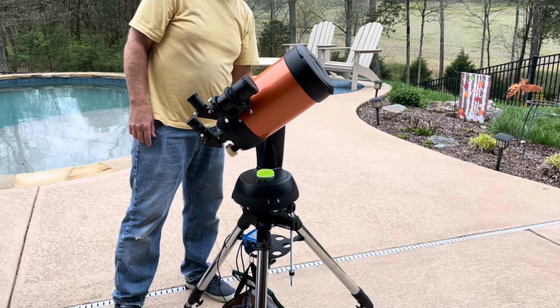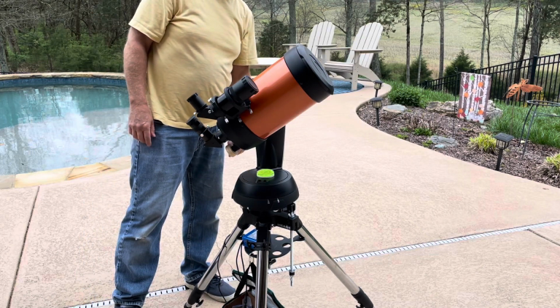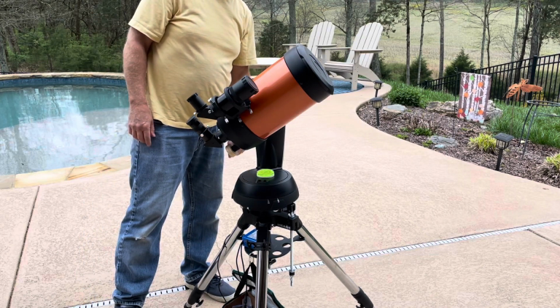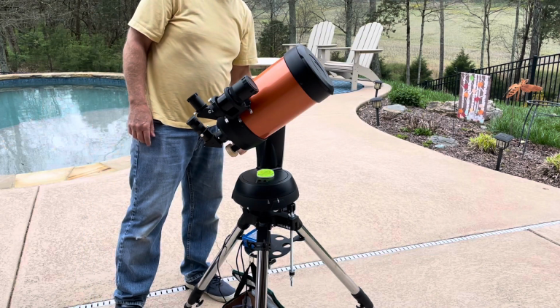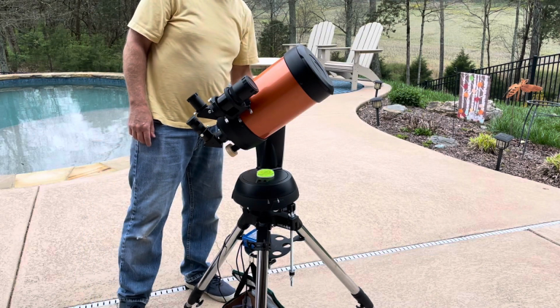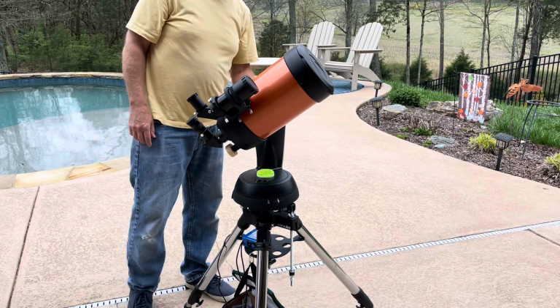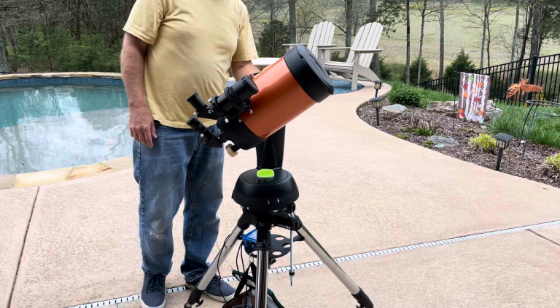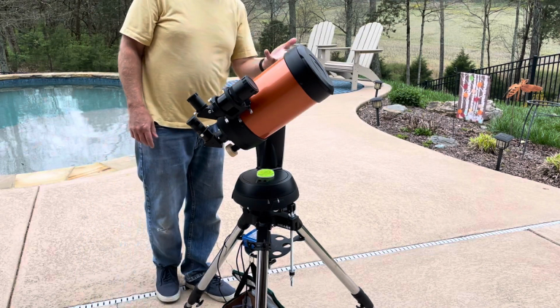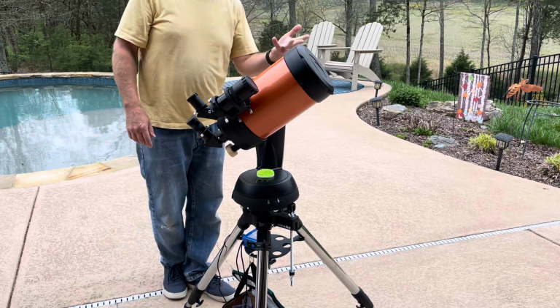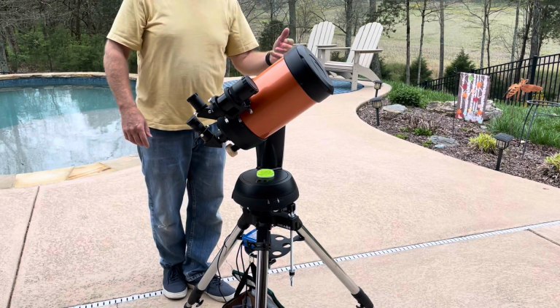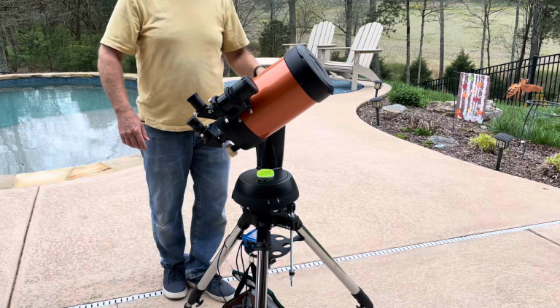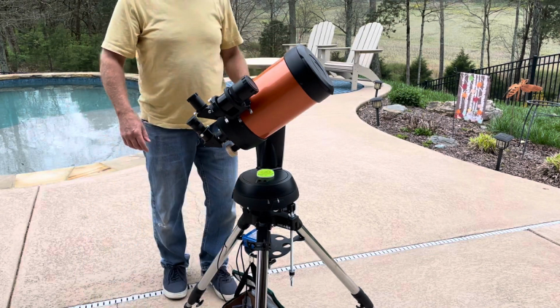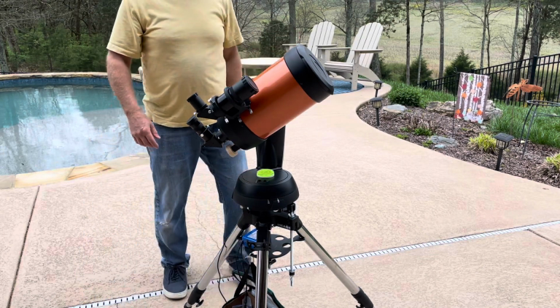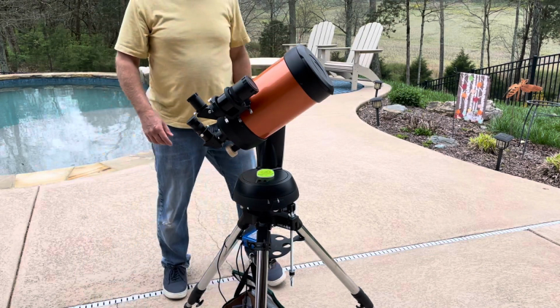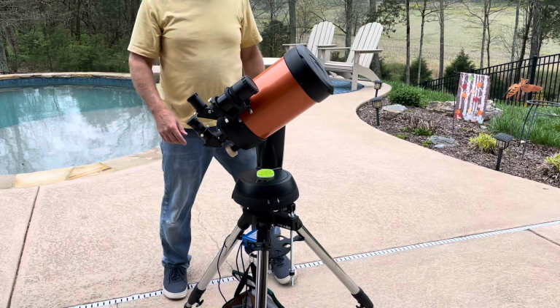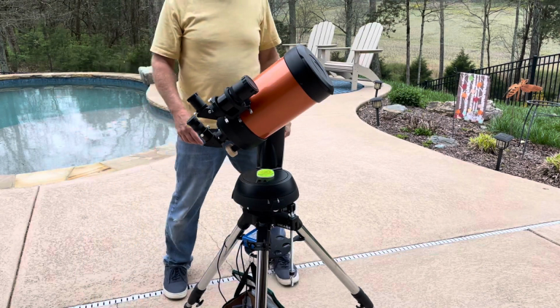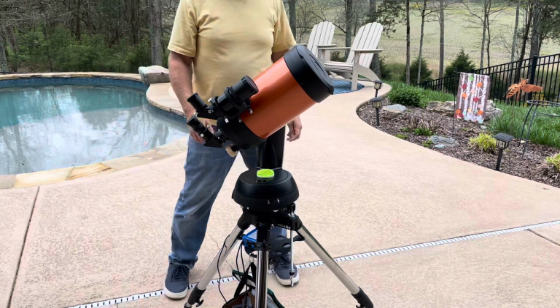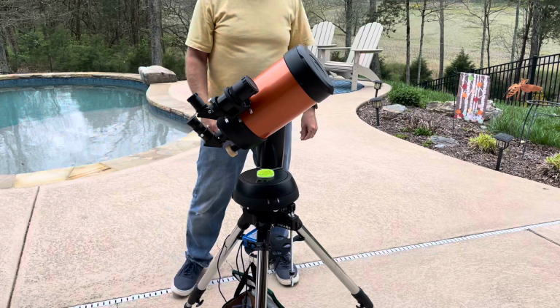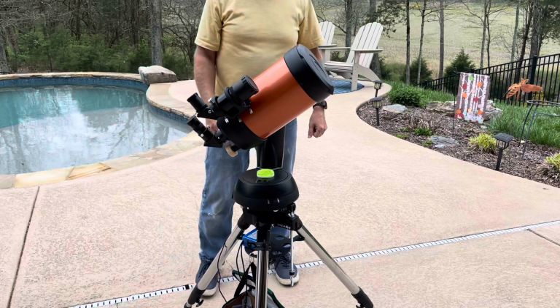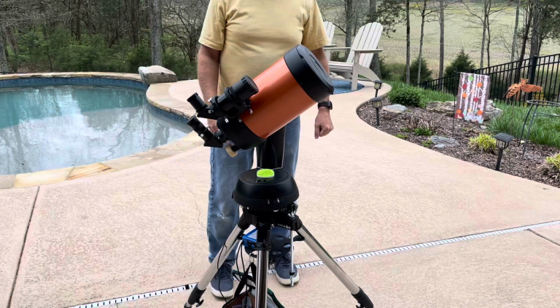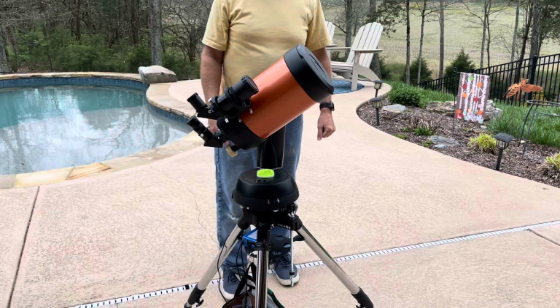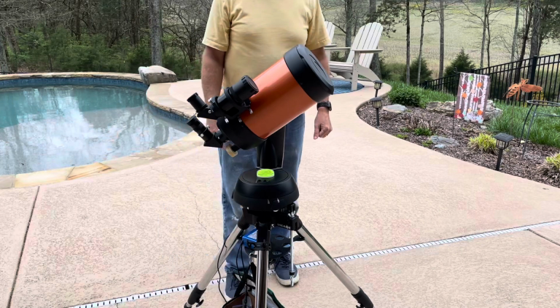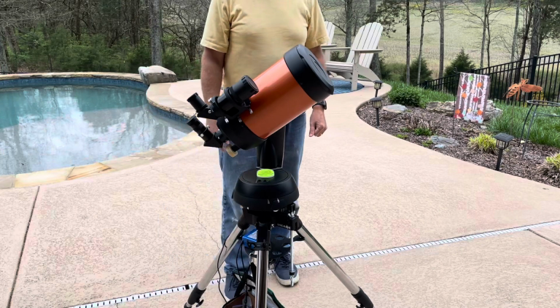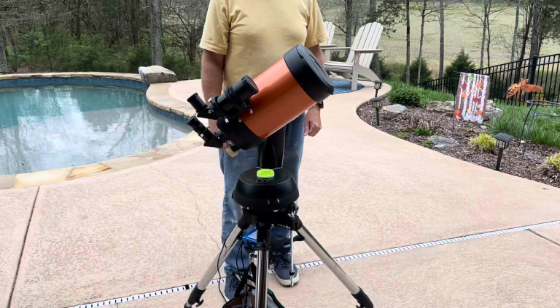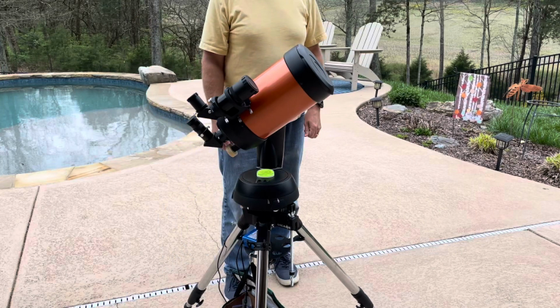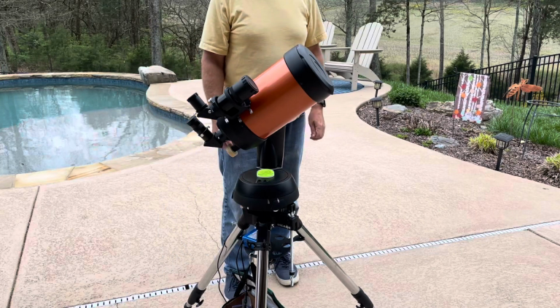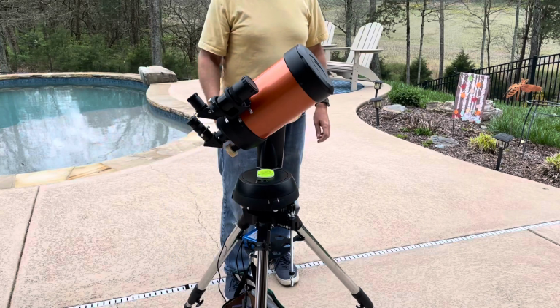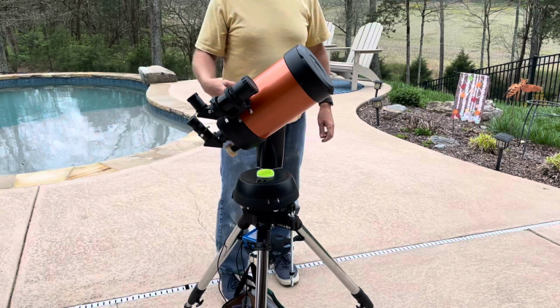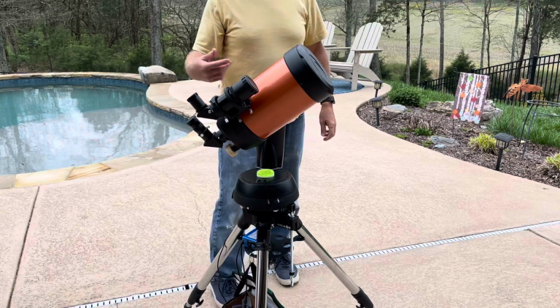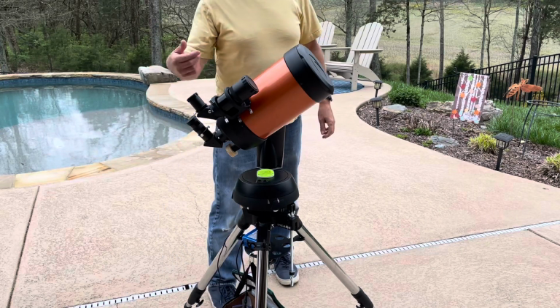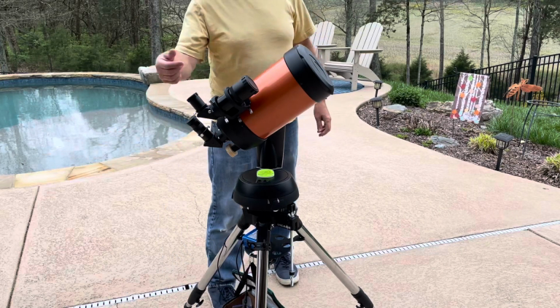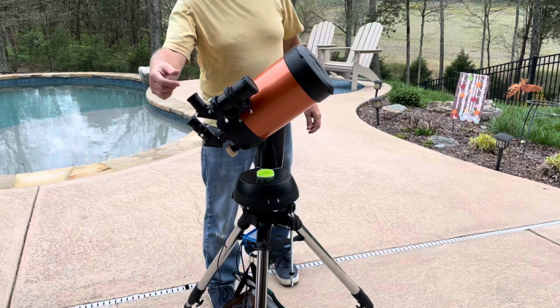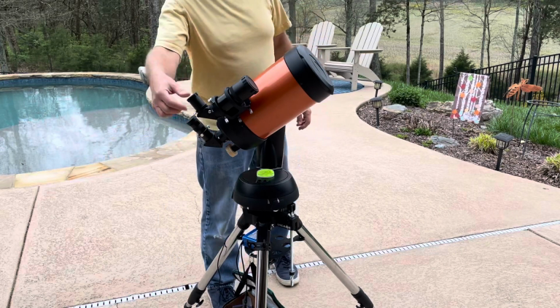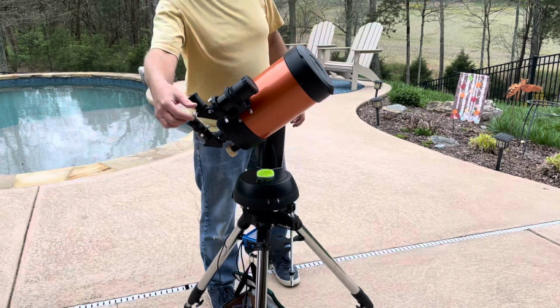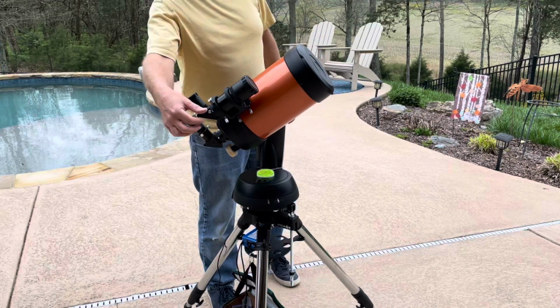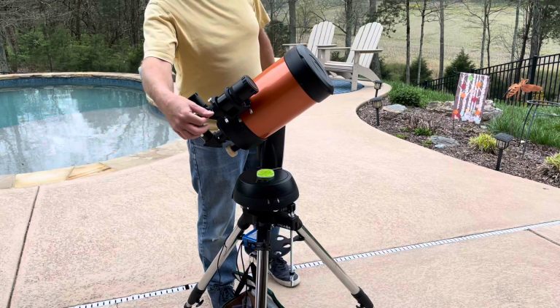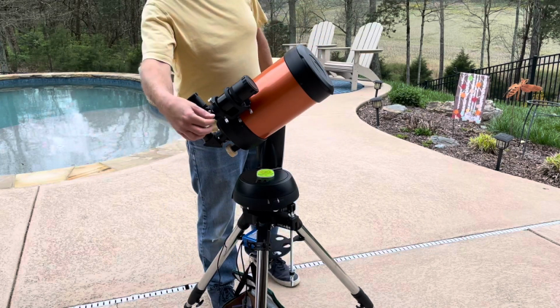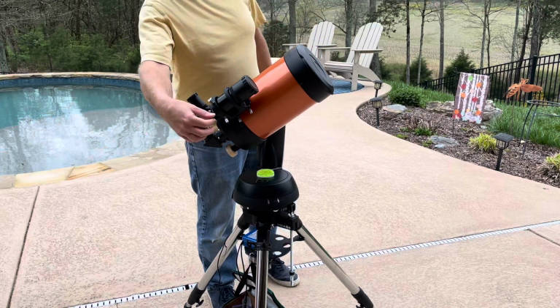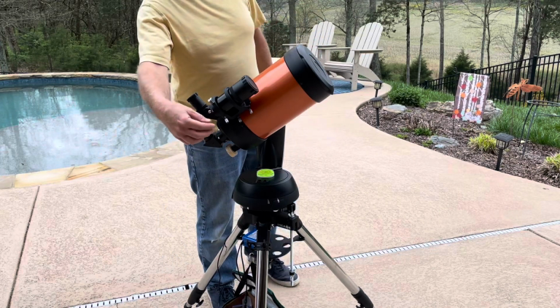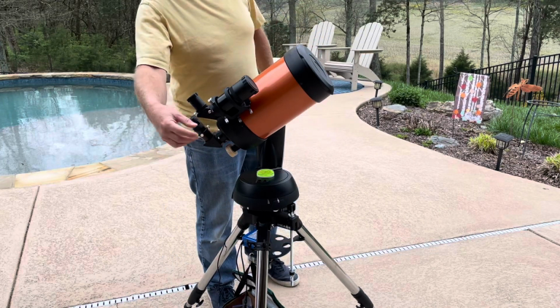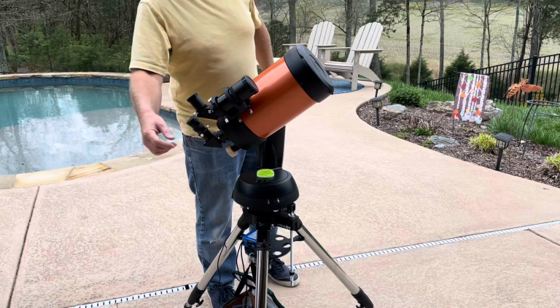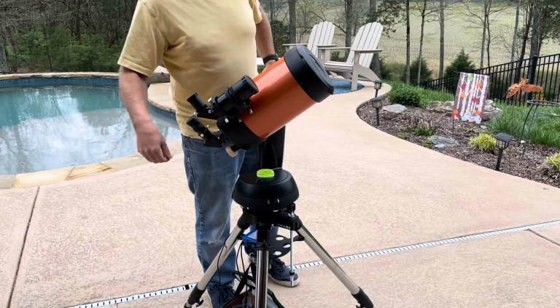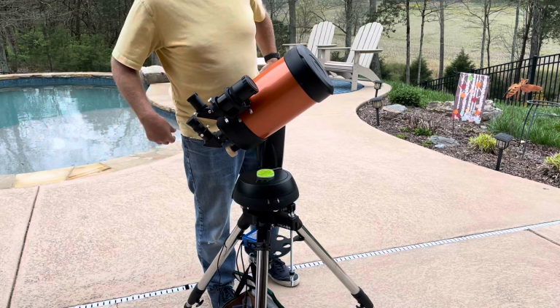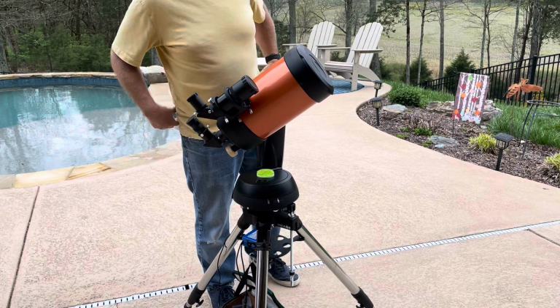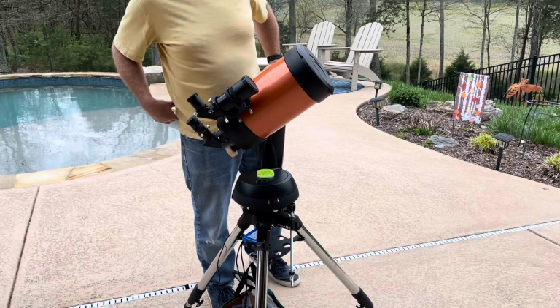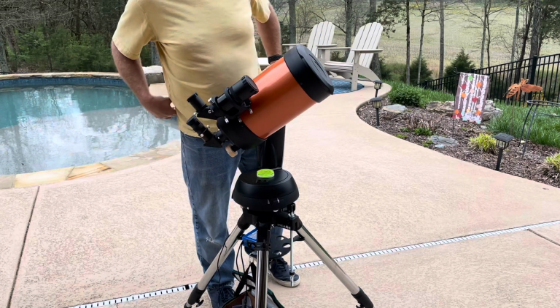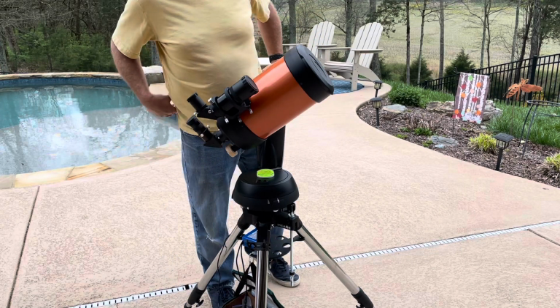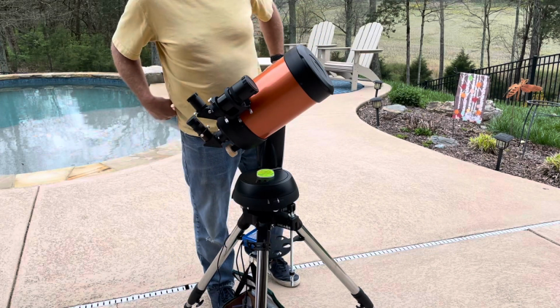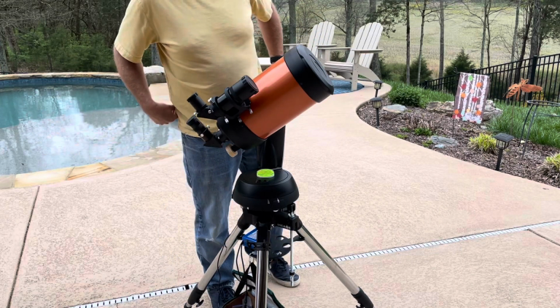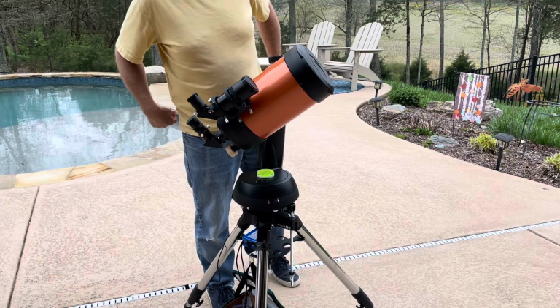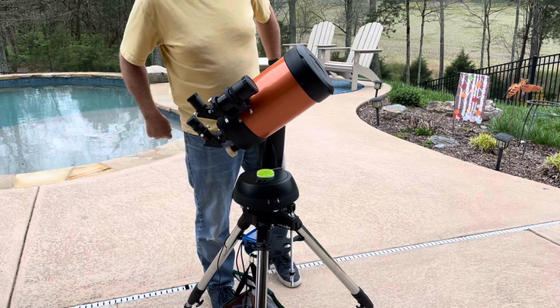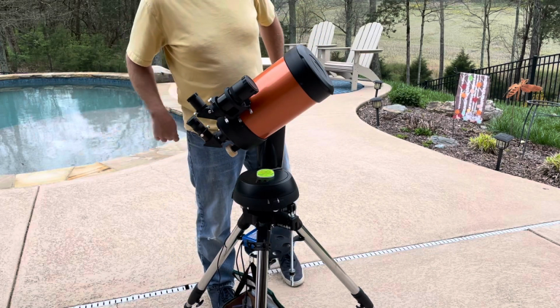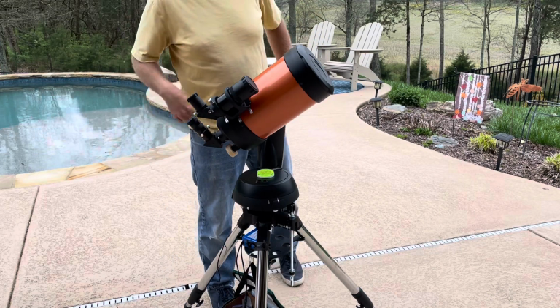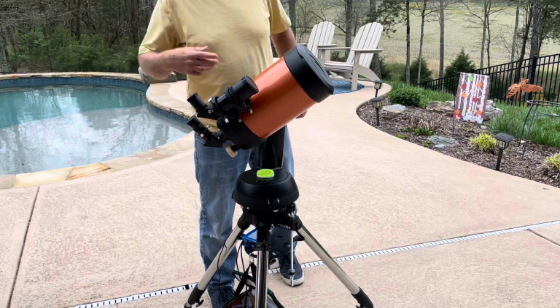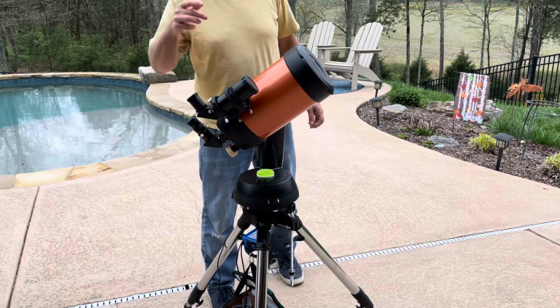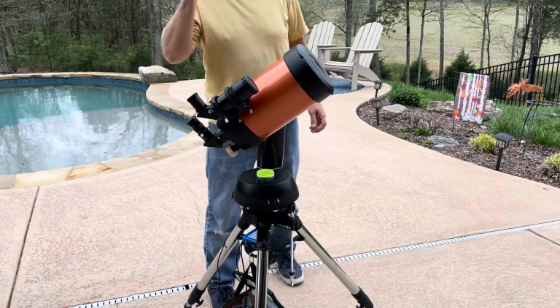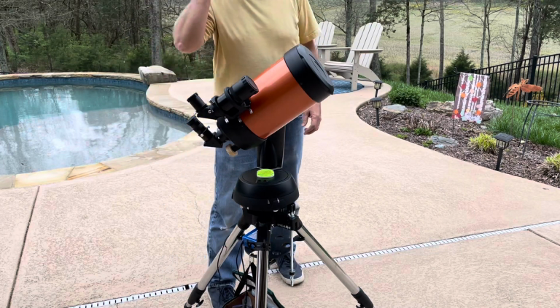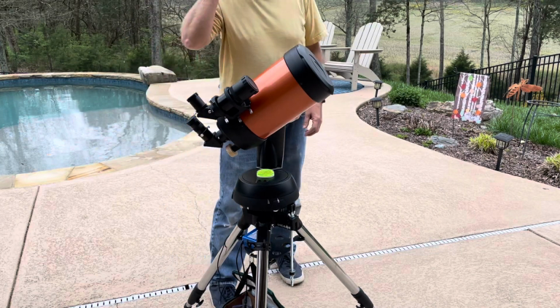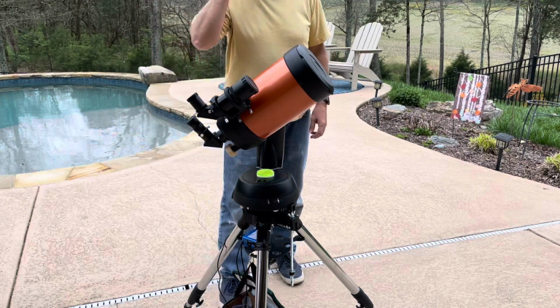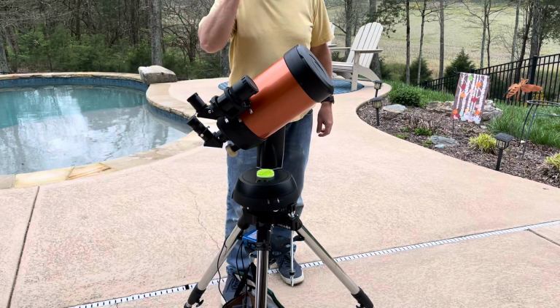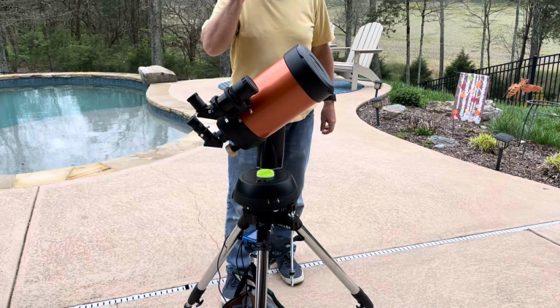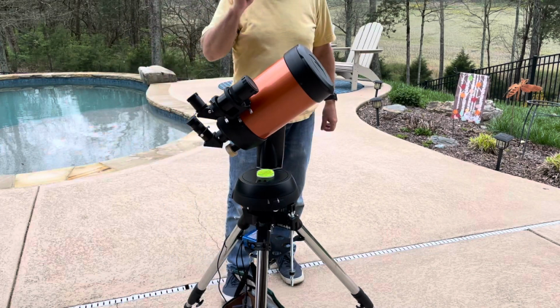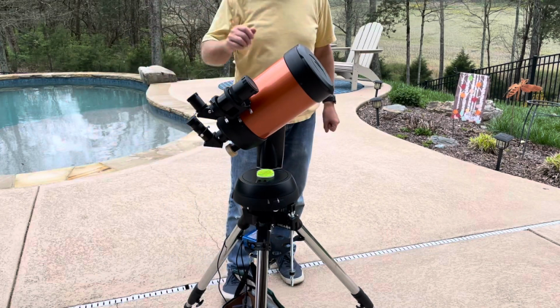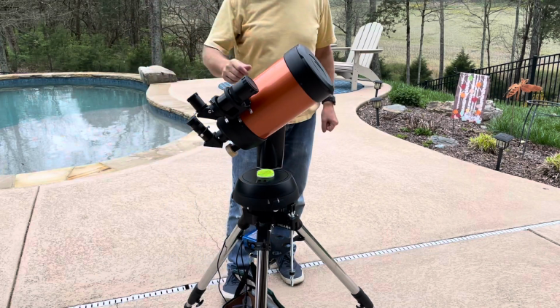It says align success. It will remind you to turn off your red dot finder if you have one, otherwise you drain your battery fast.